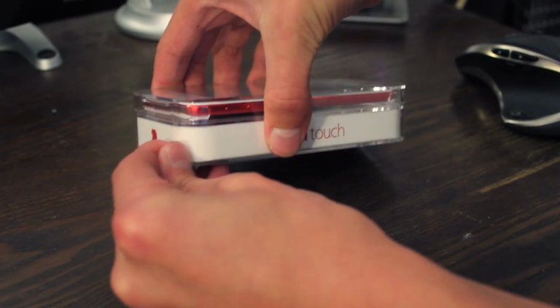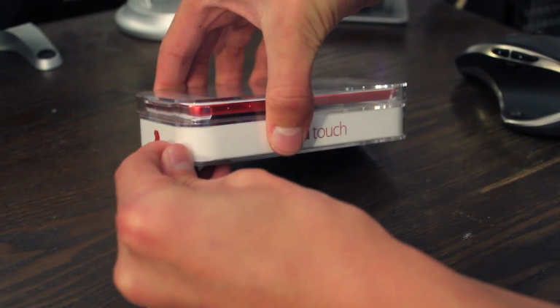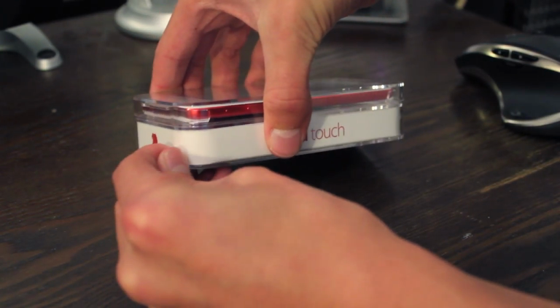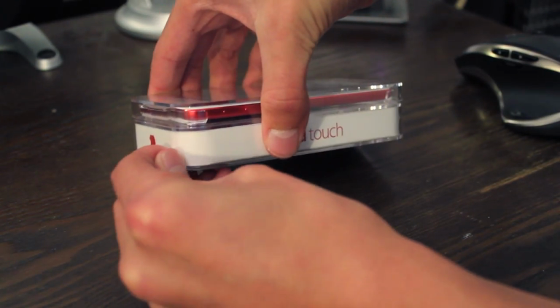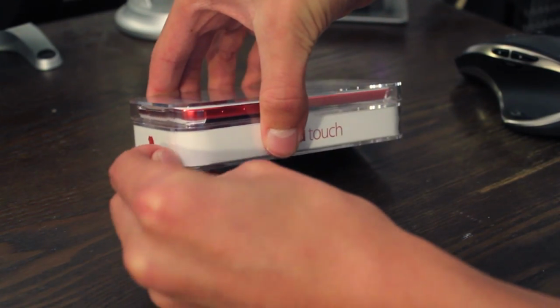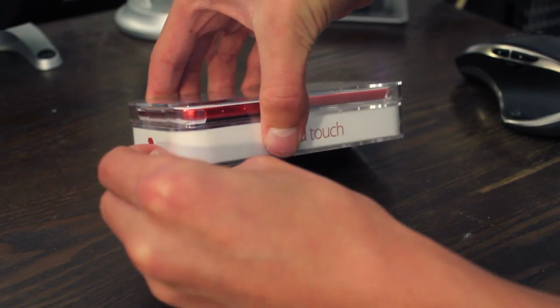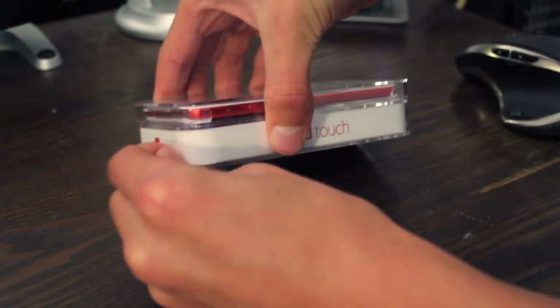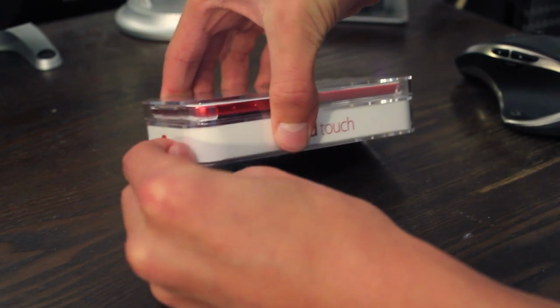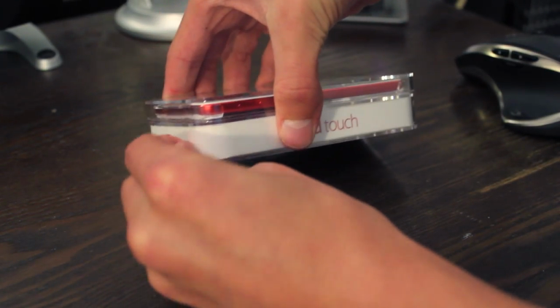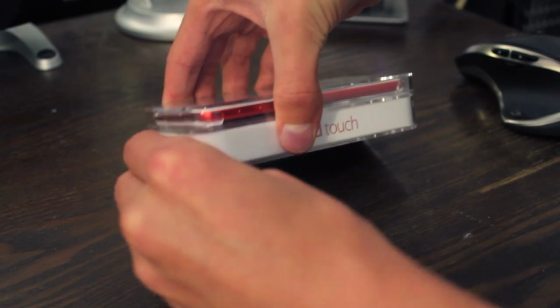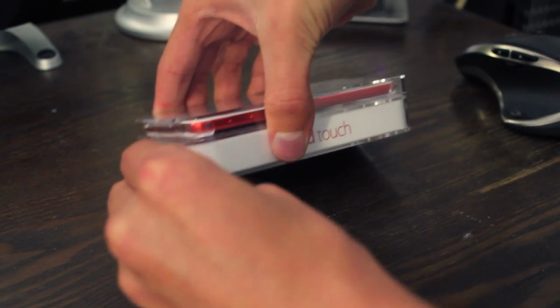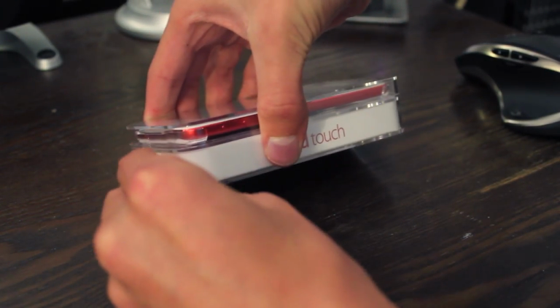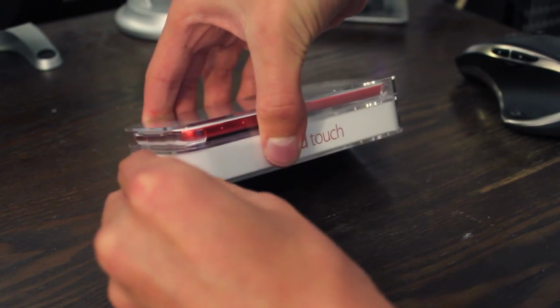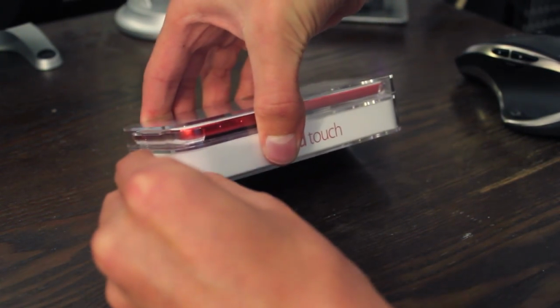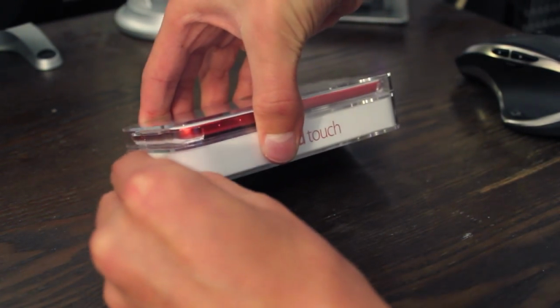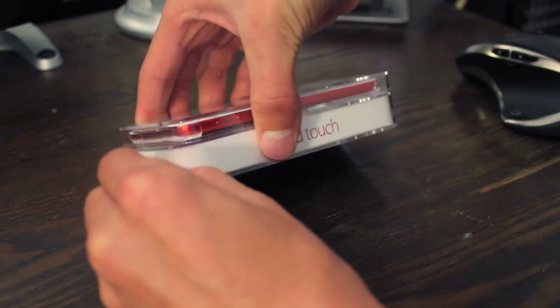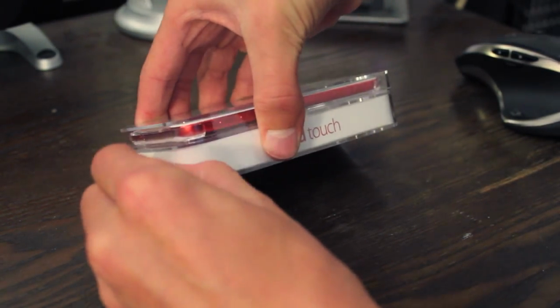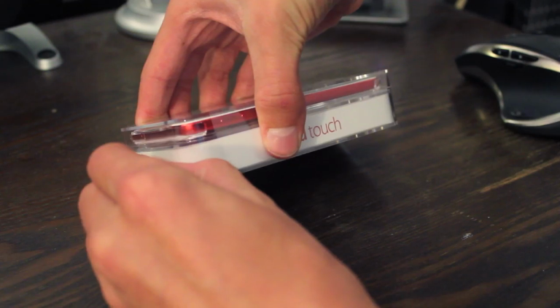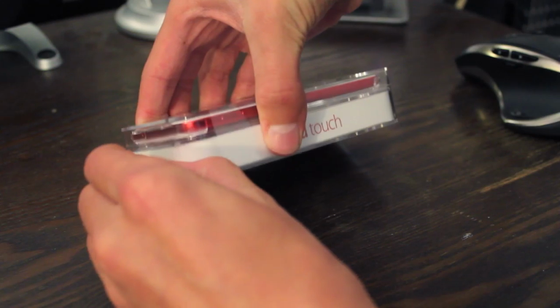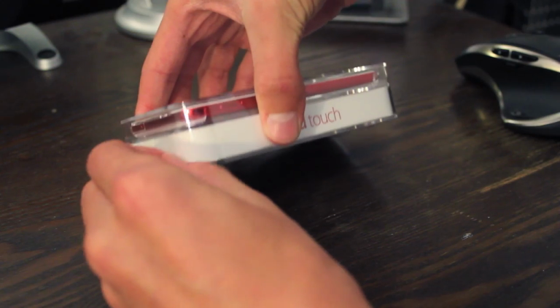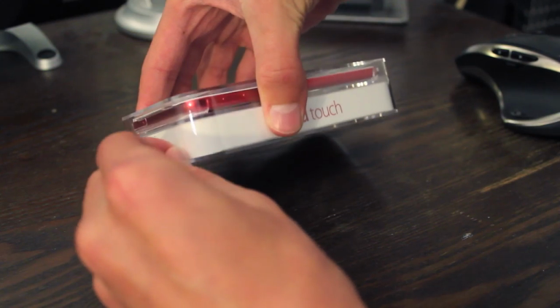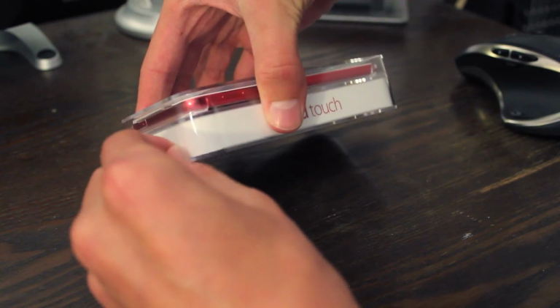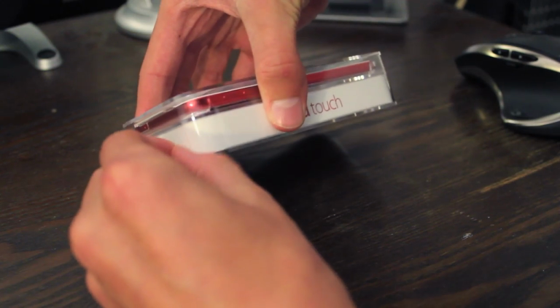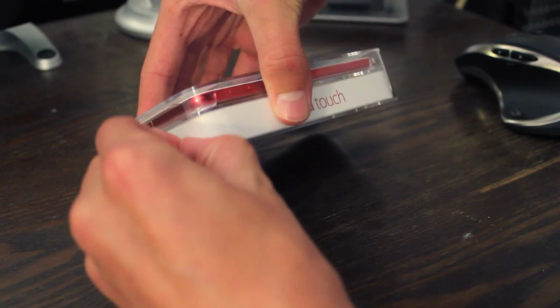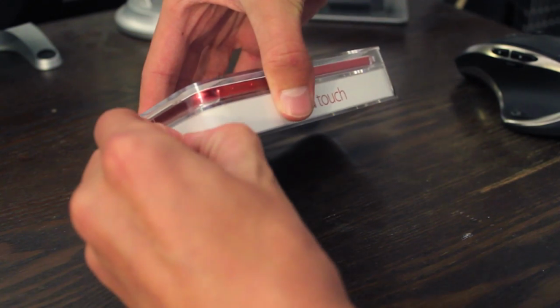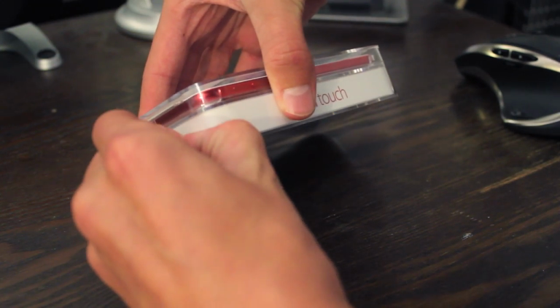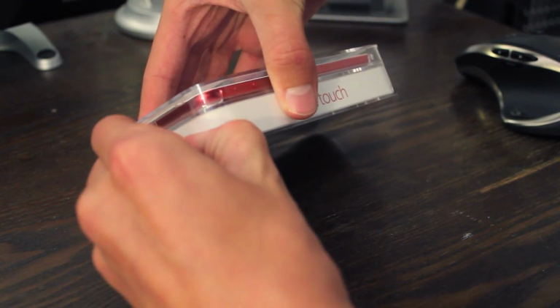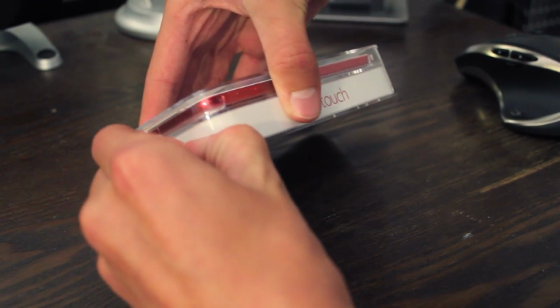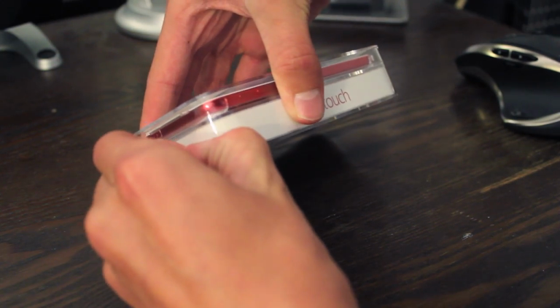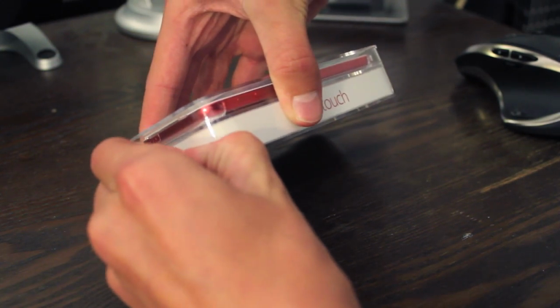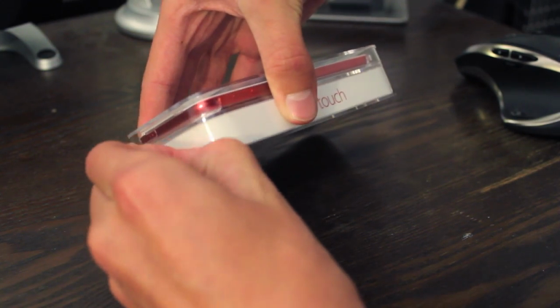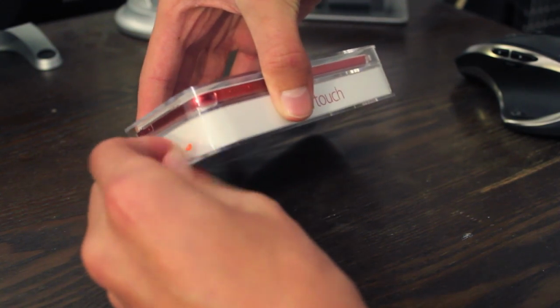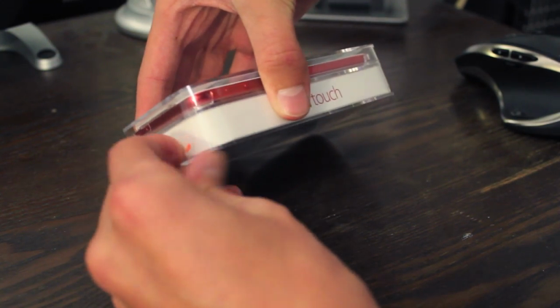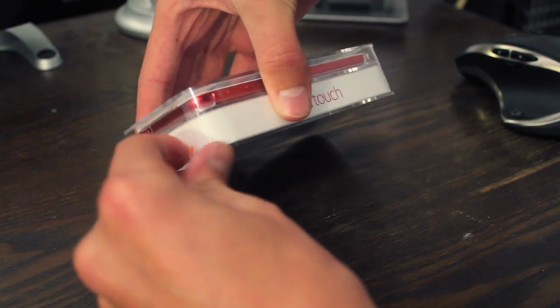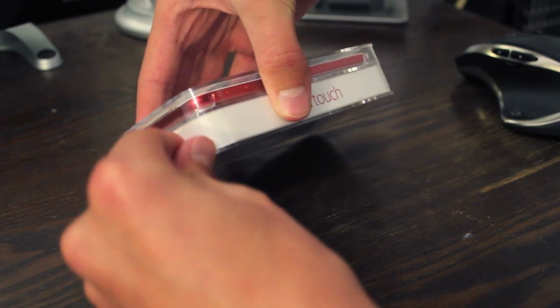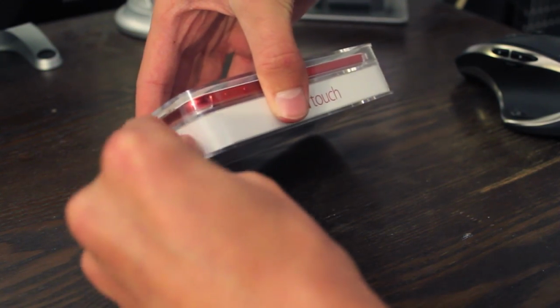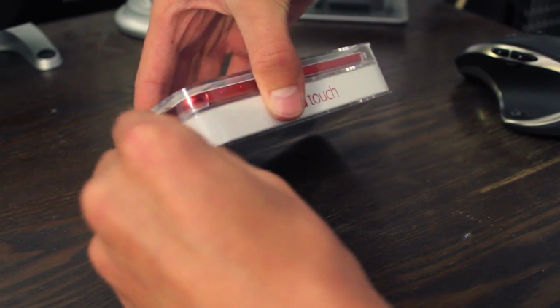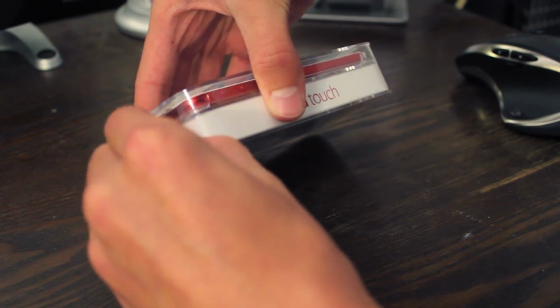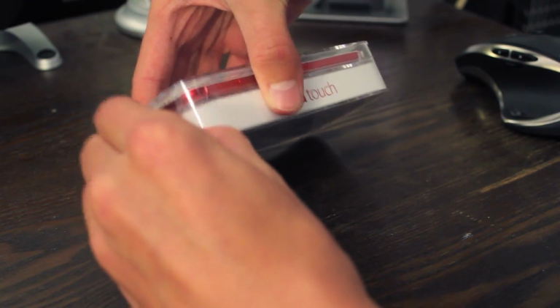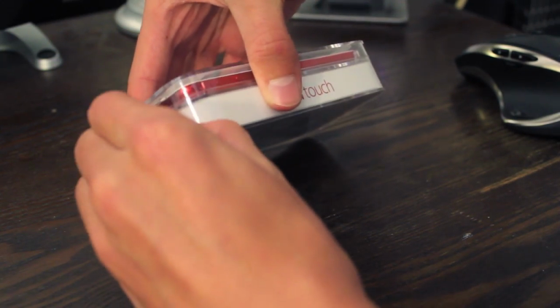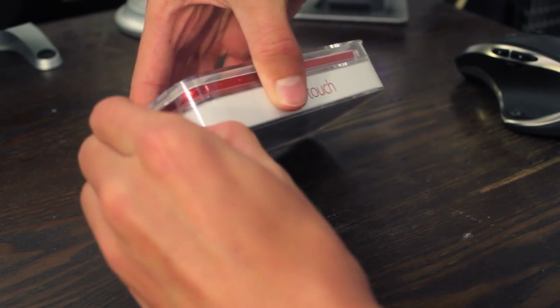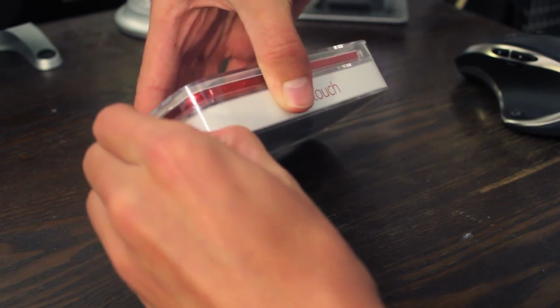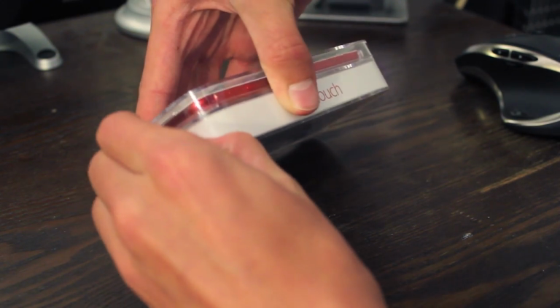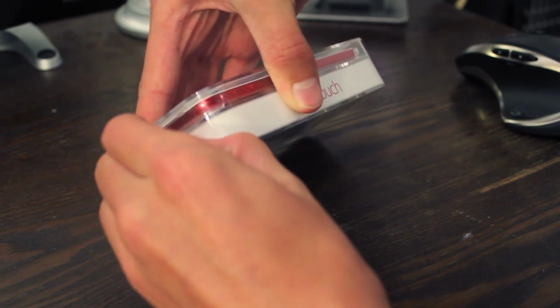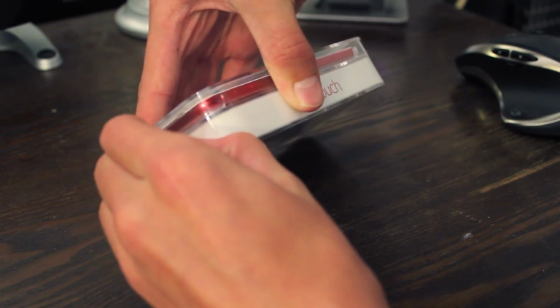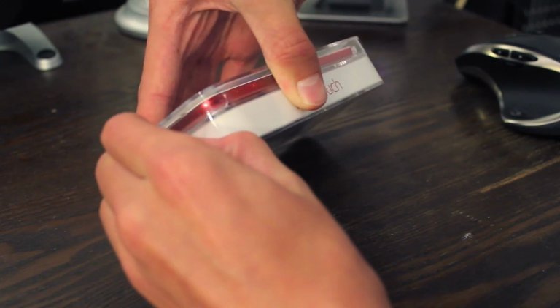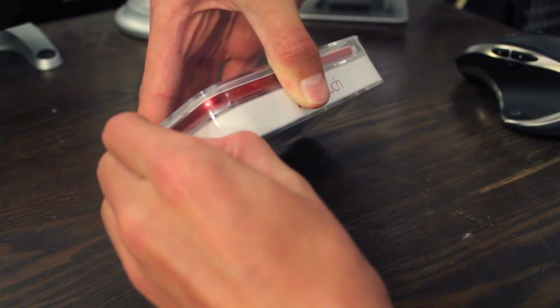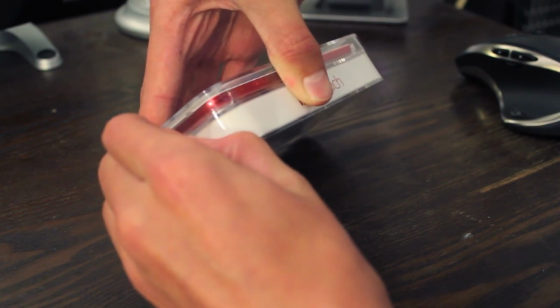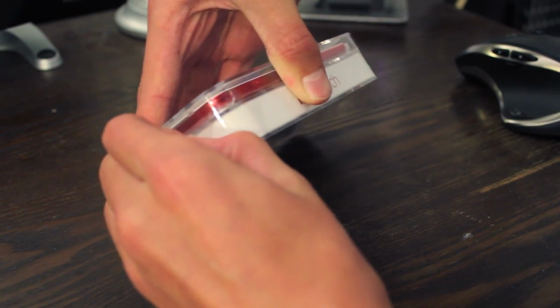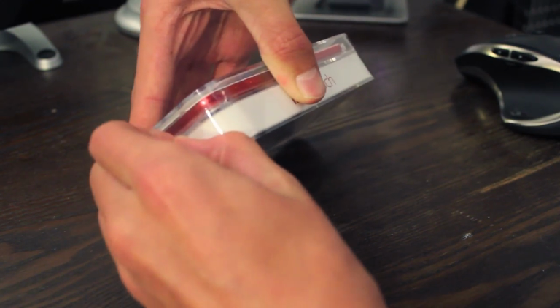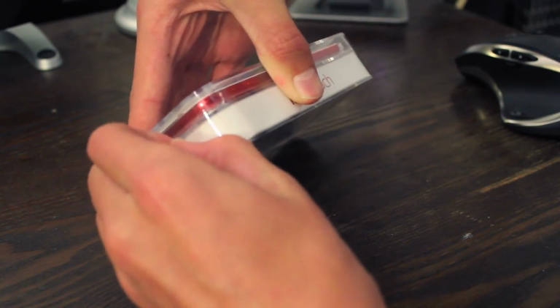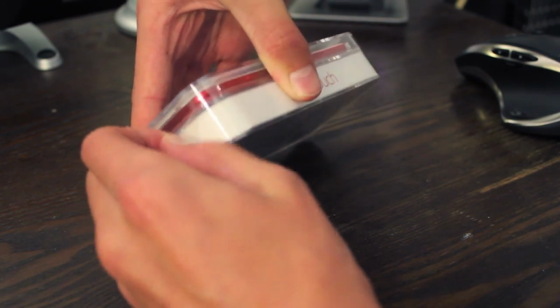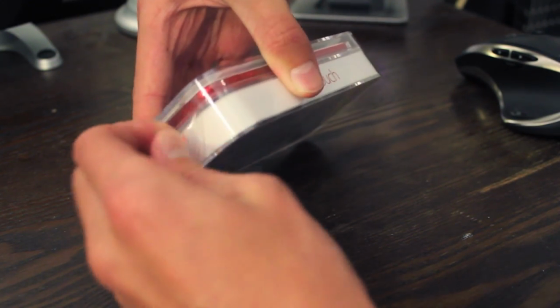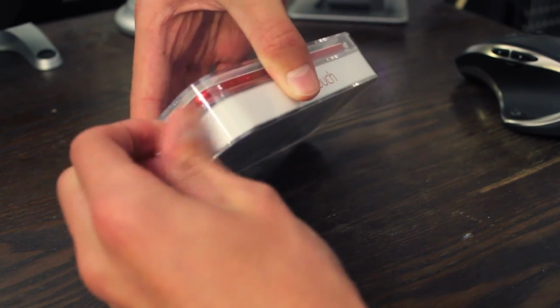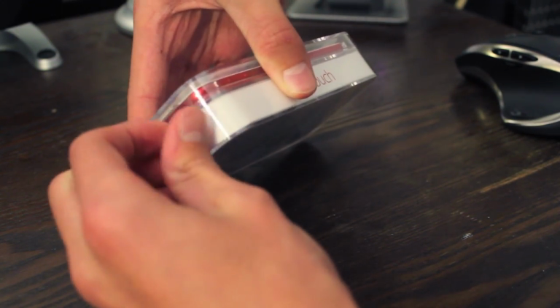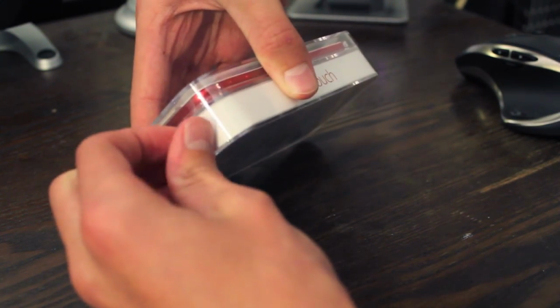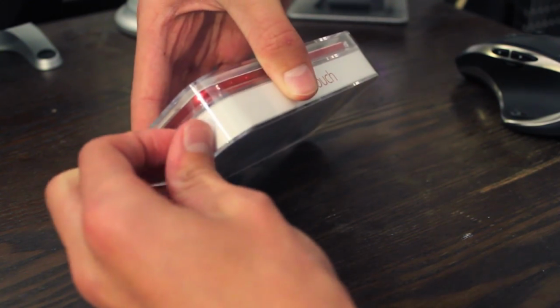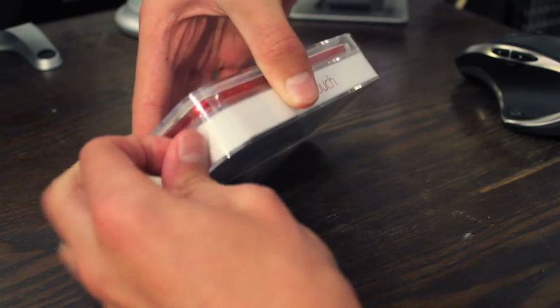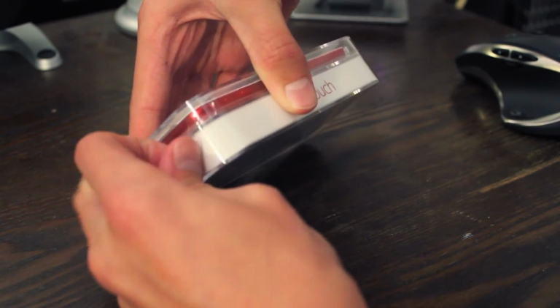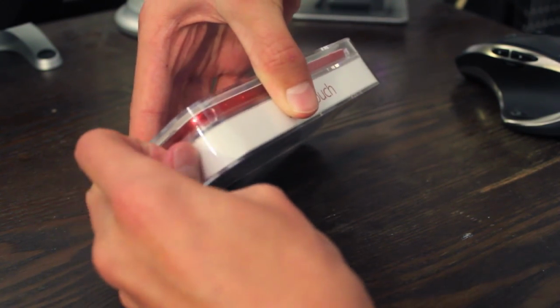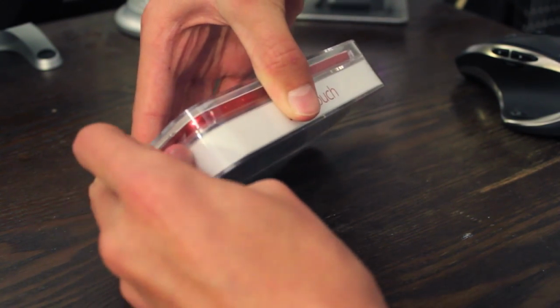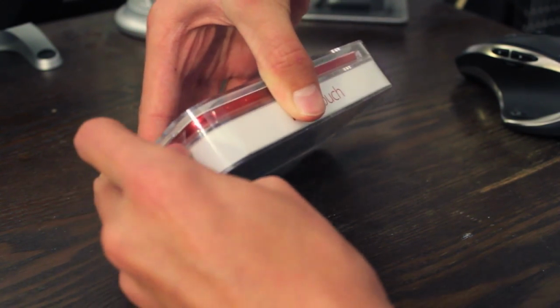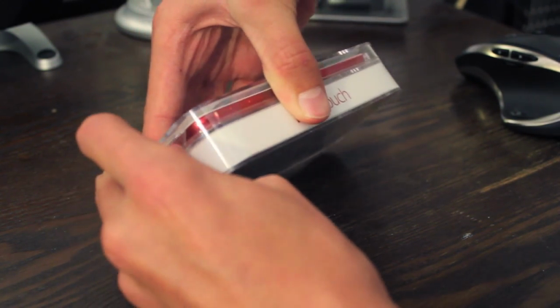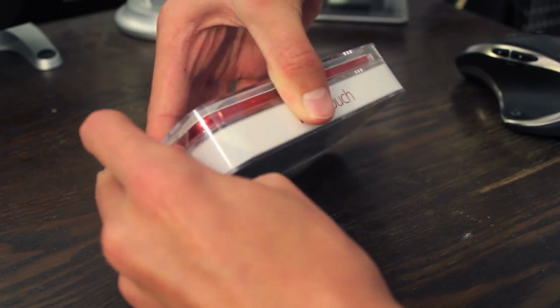Hey guys, what's up? It's Robert with TechRefreshed and today we have an unboxing of the new iPod Touch 5th generation.